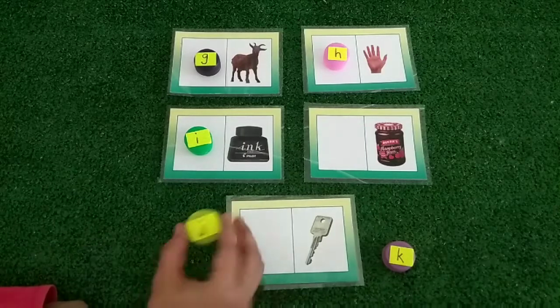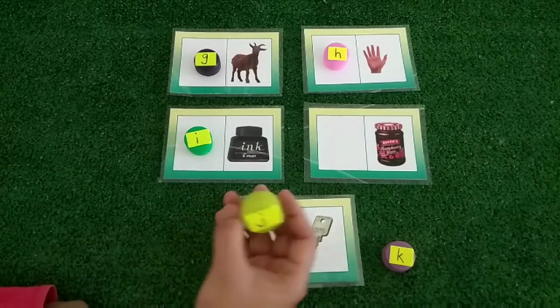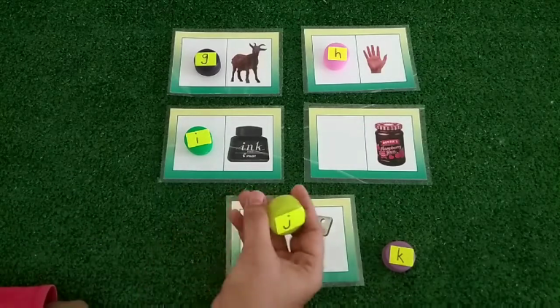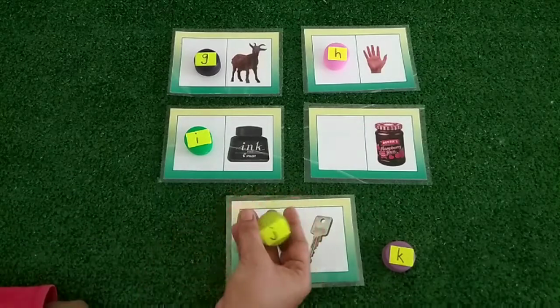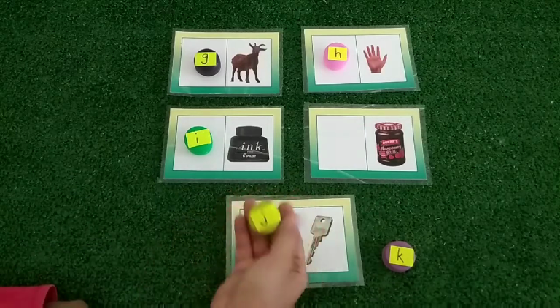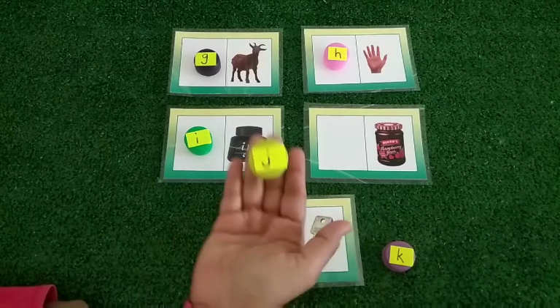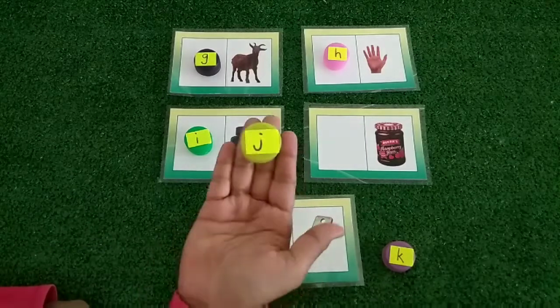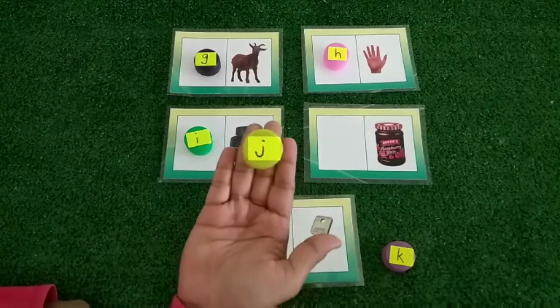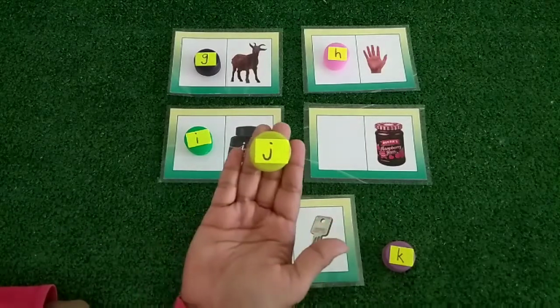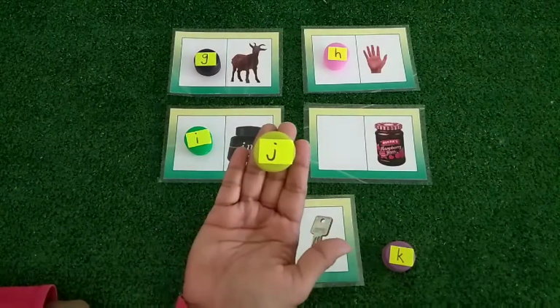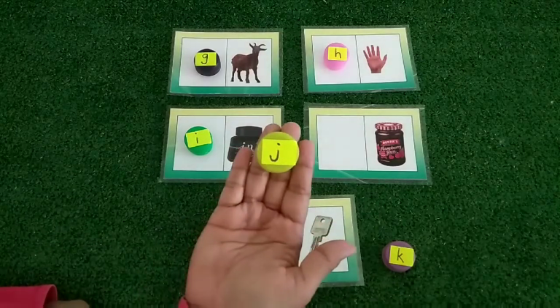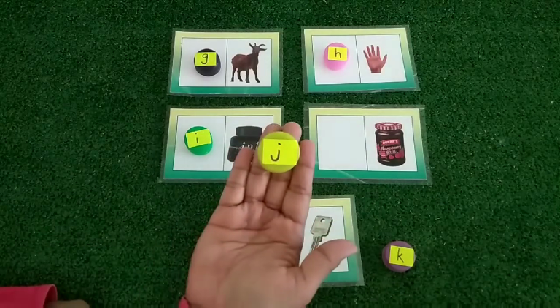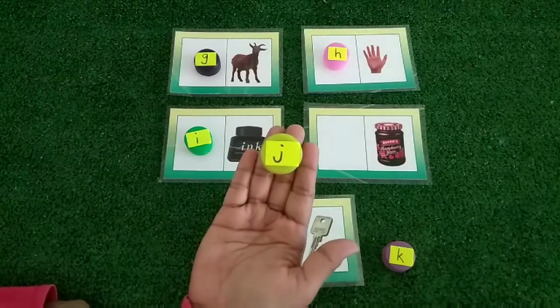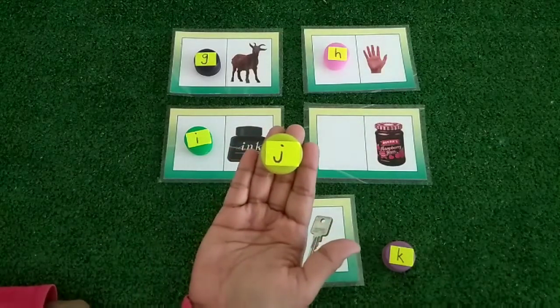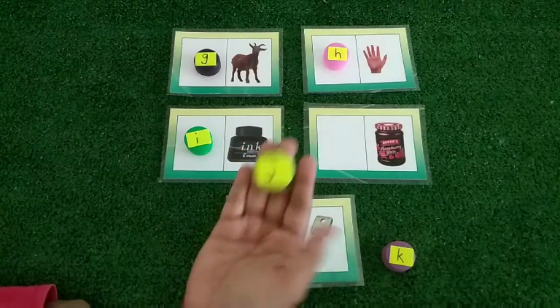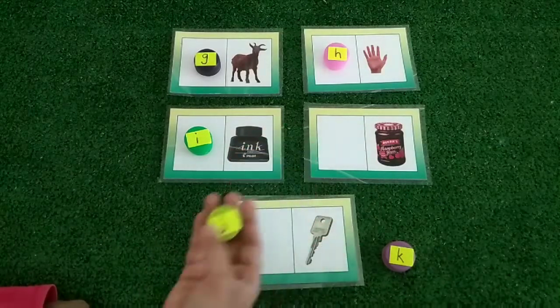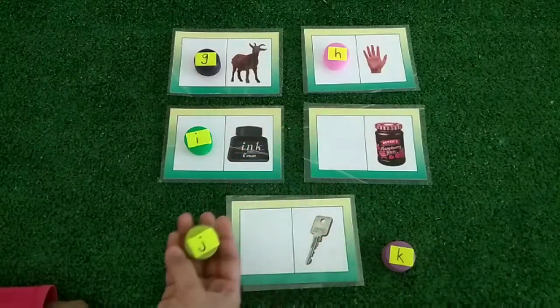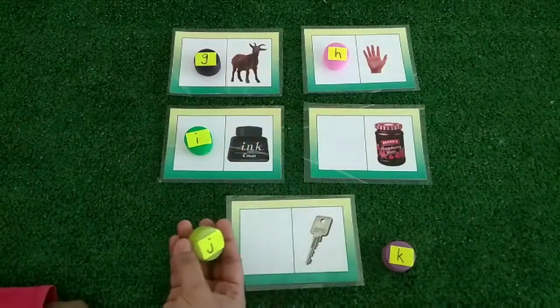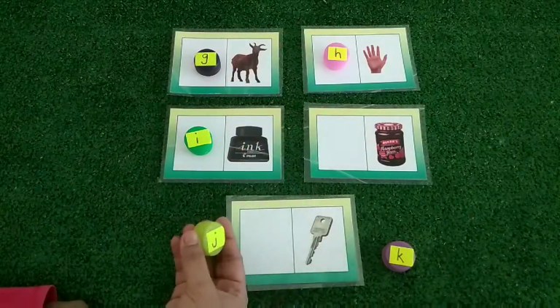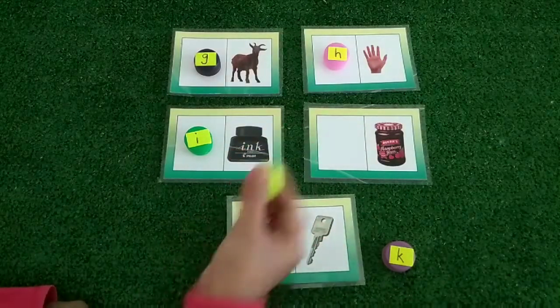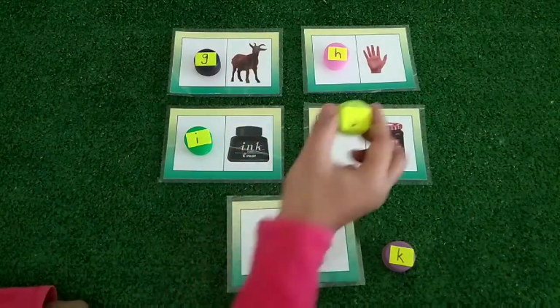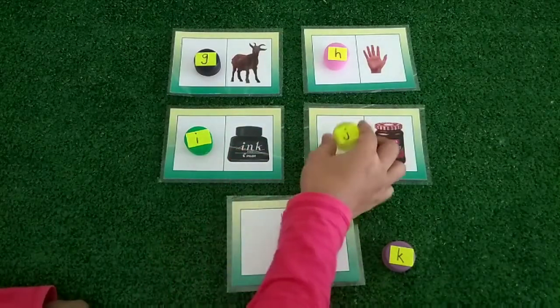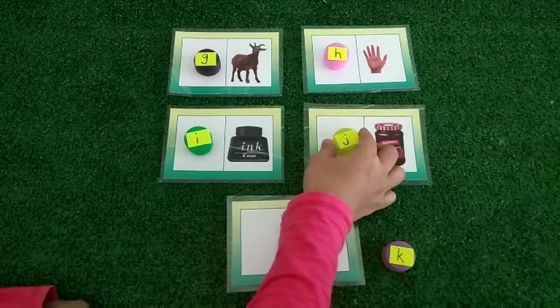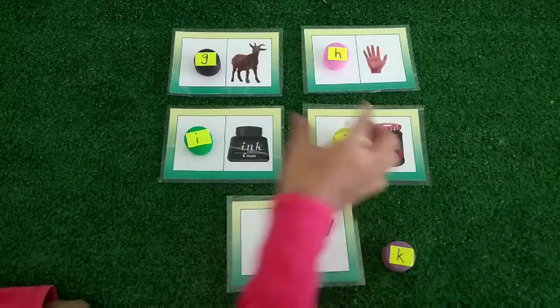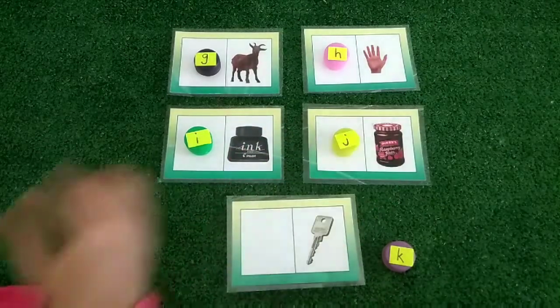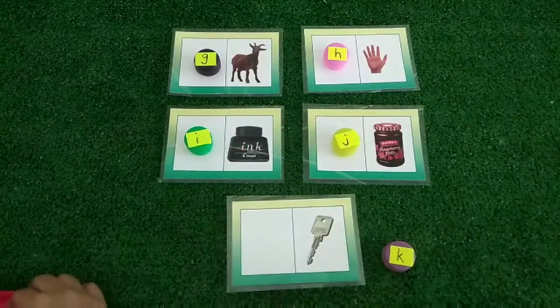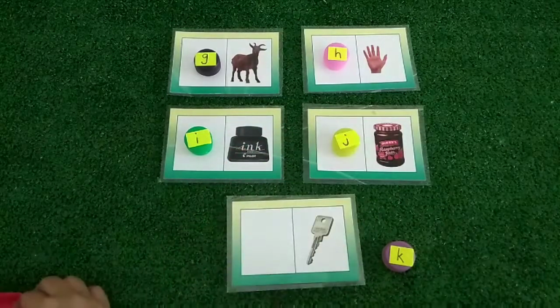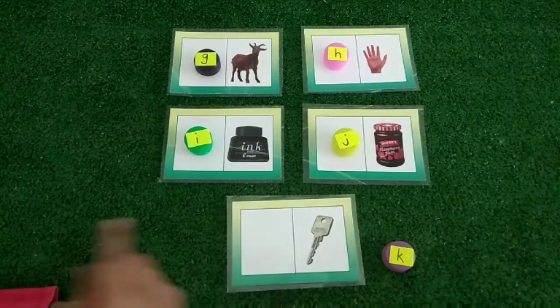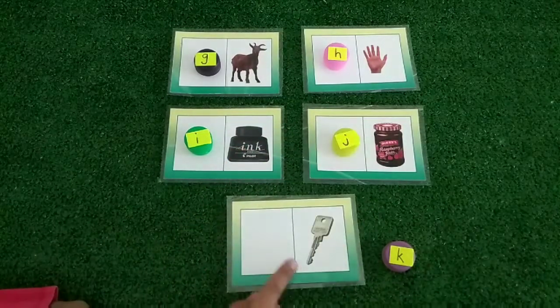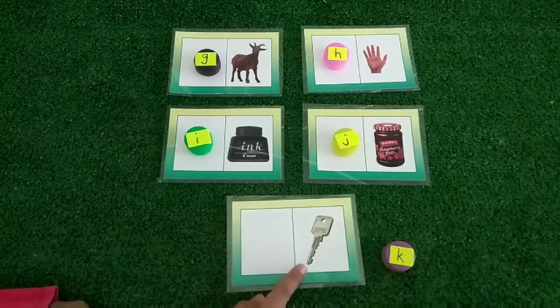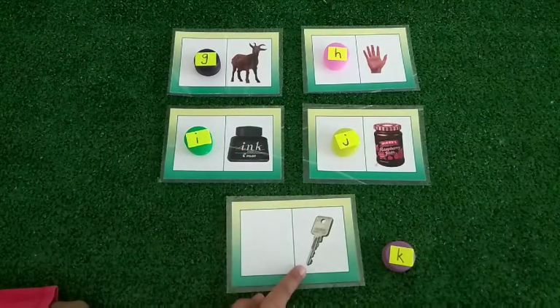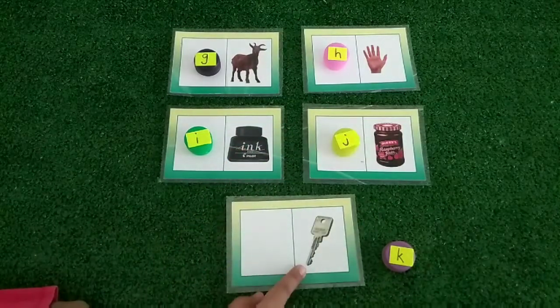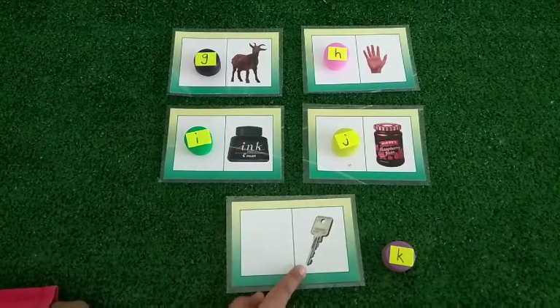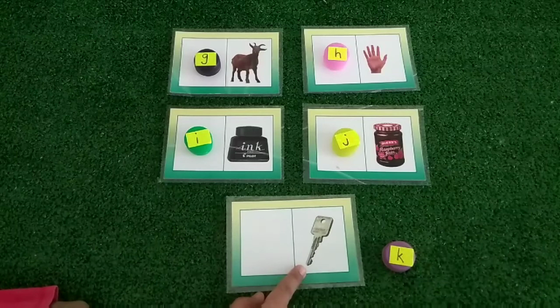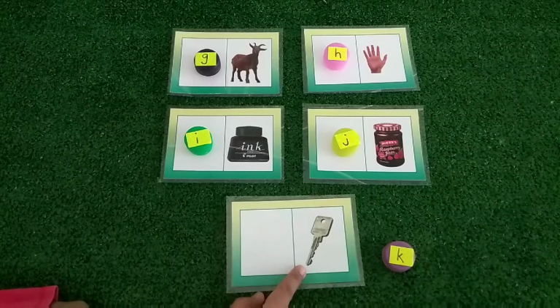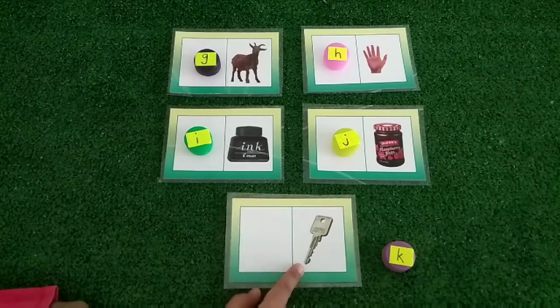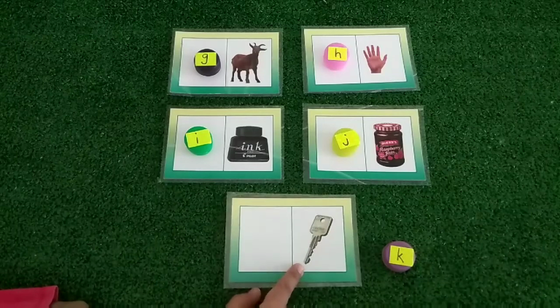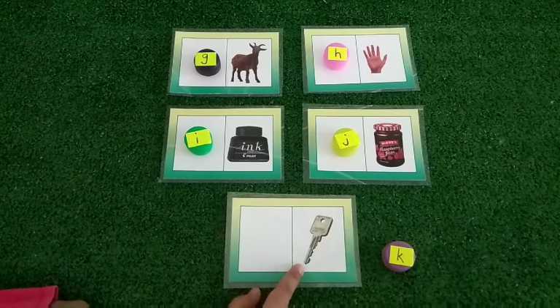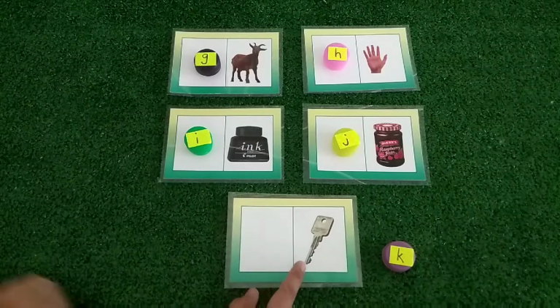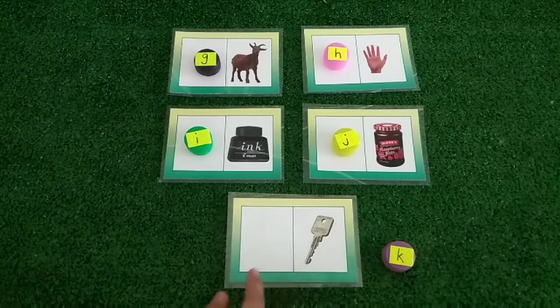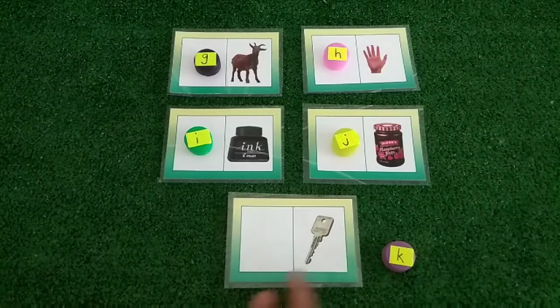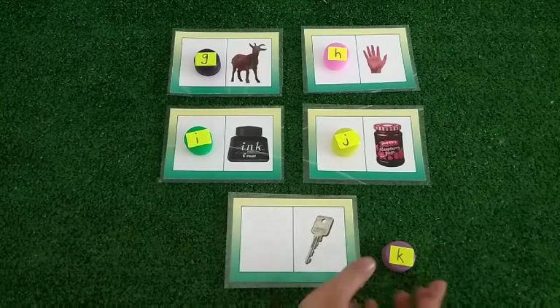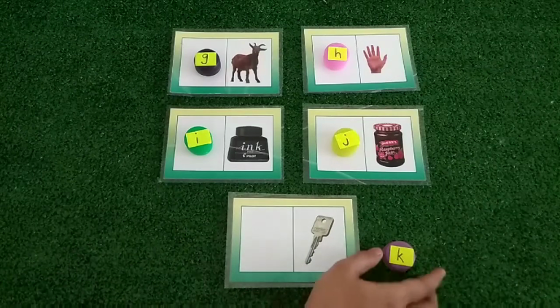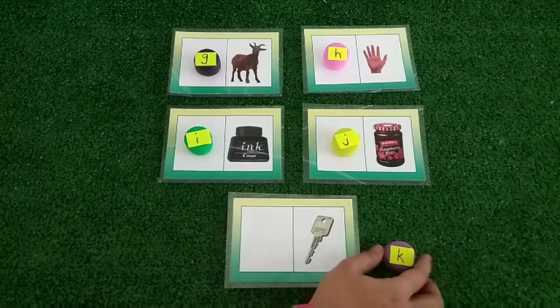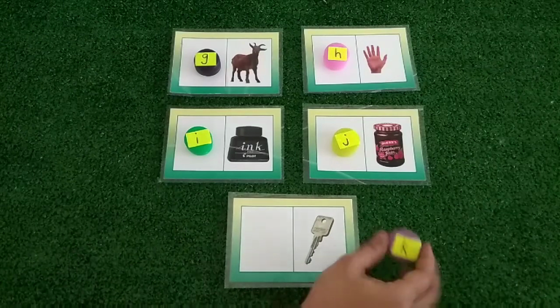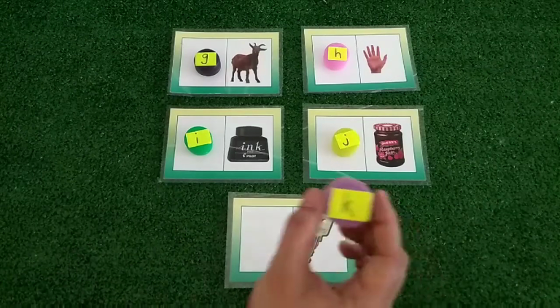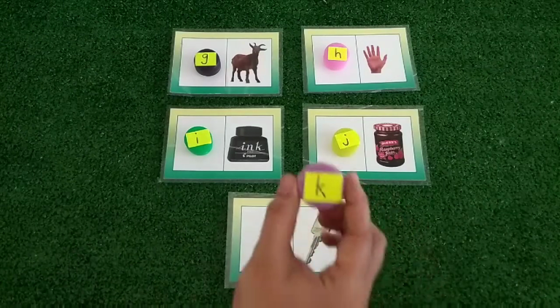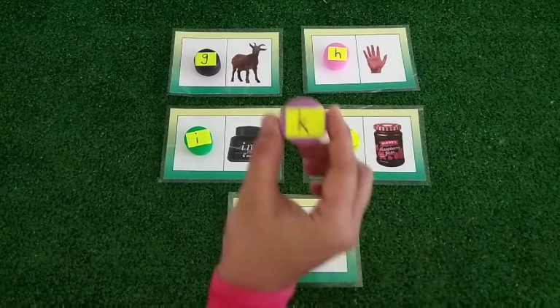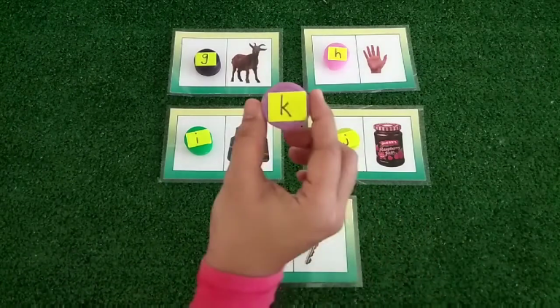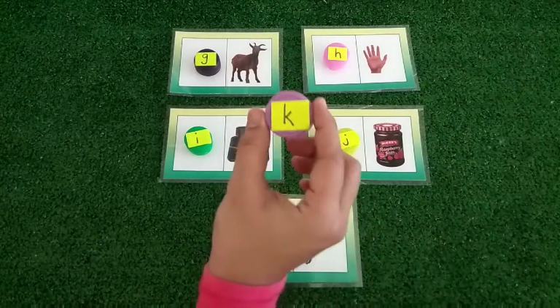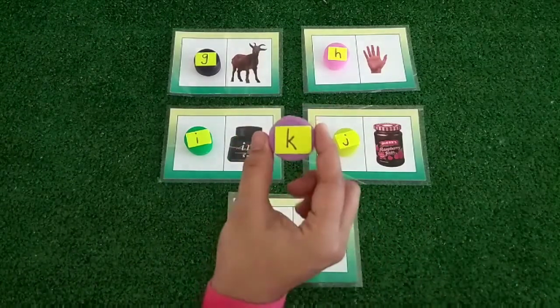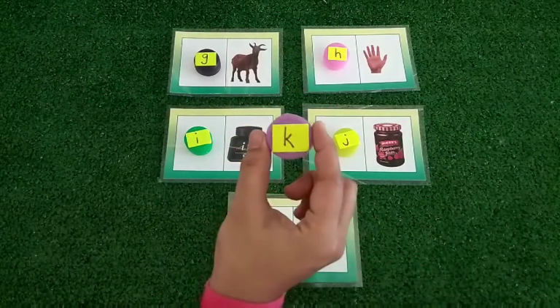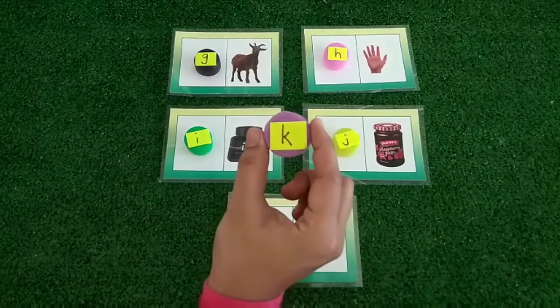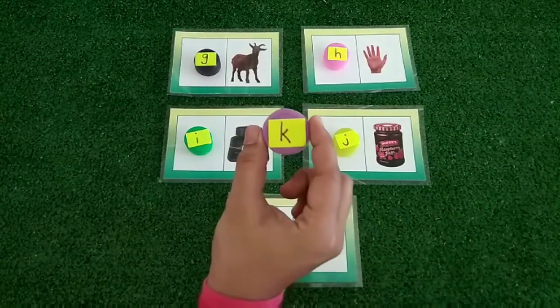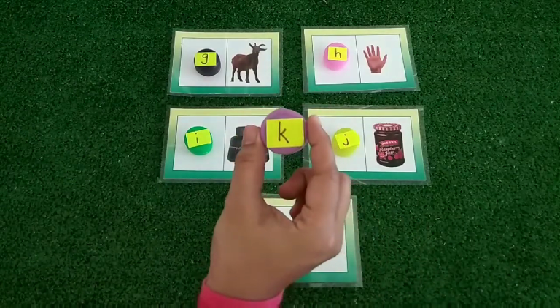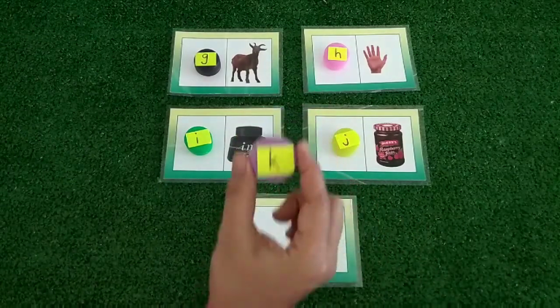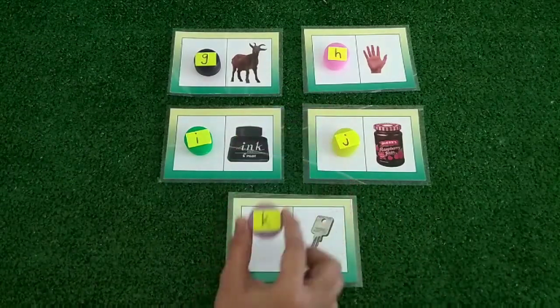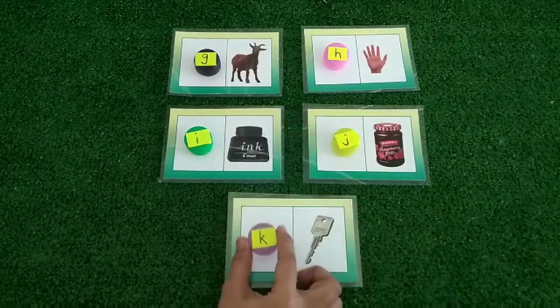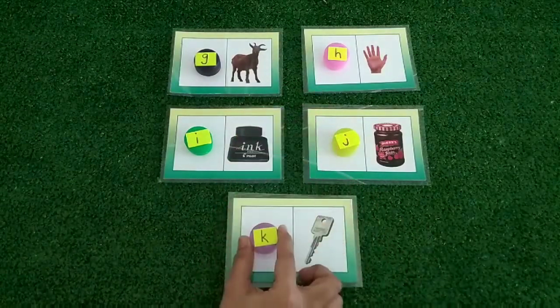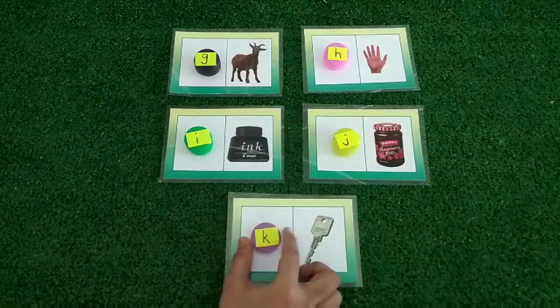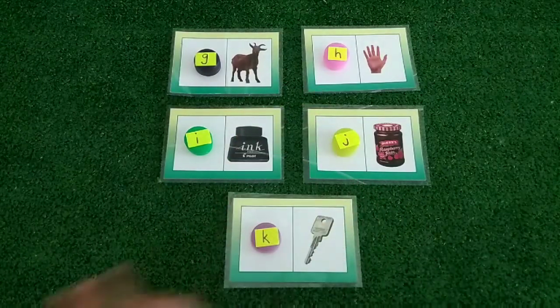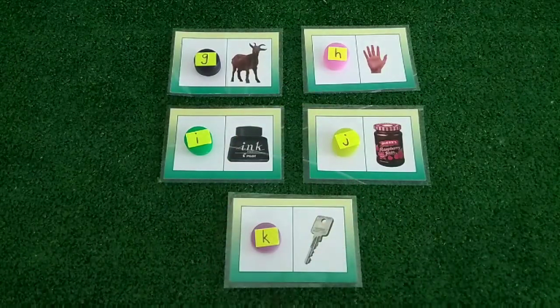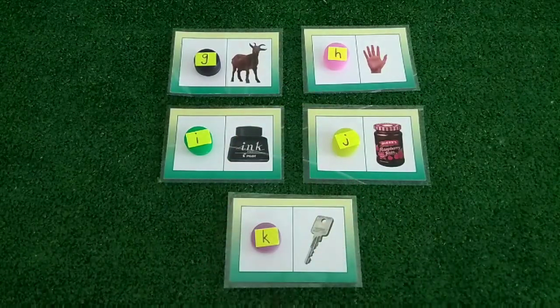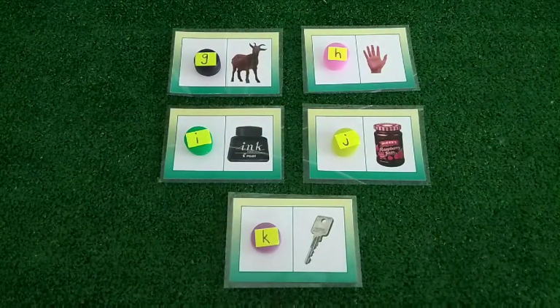This is J, the starting letter of gem. Last one is the letter K.